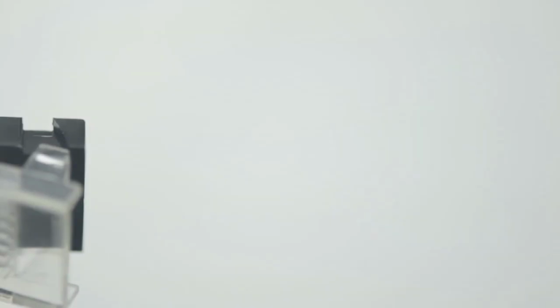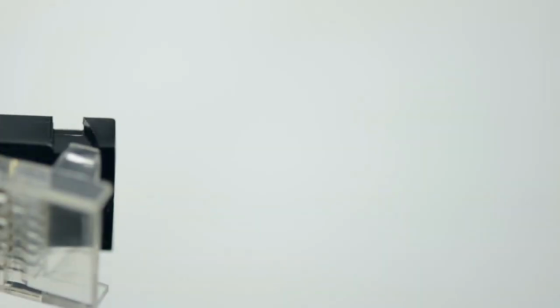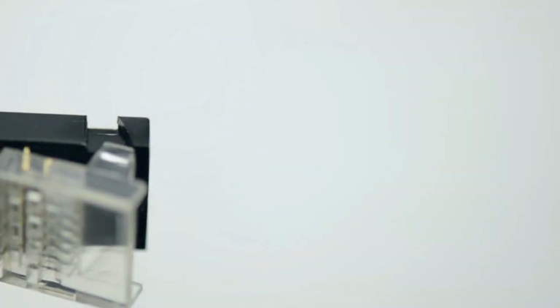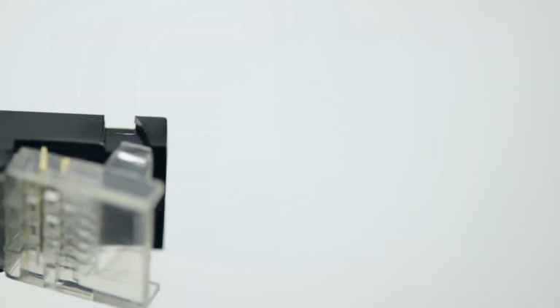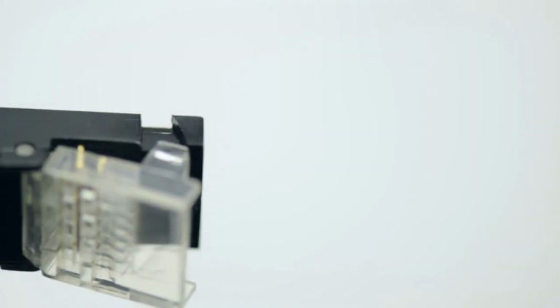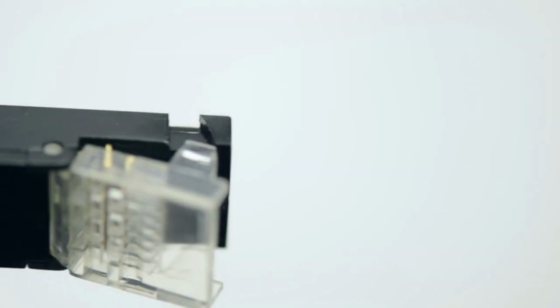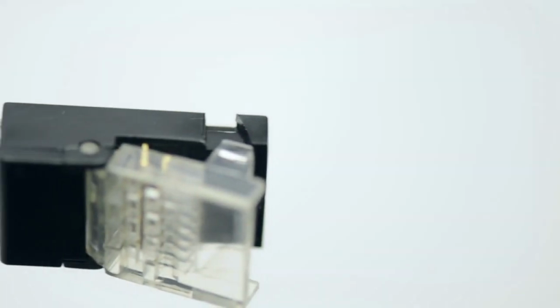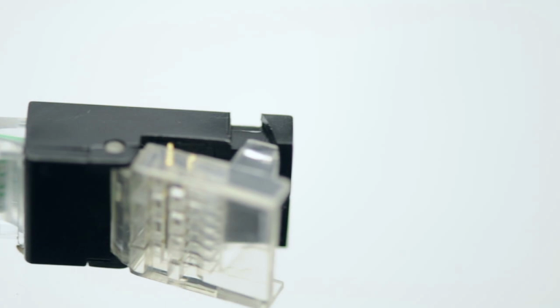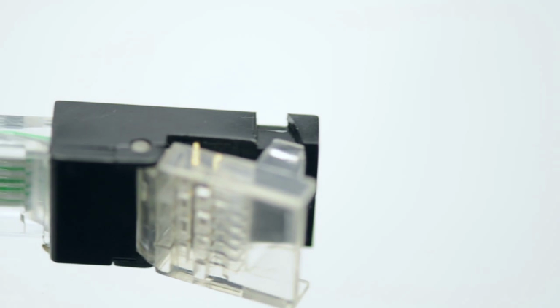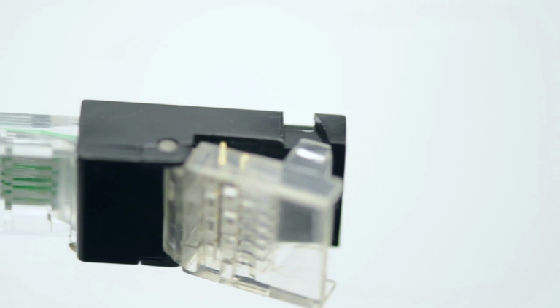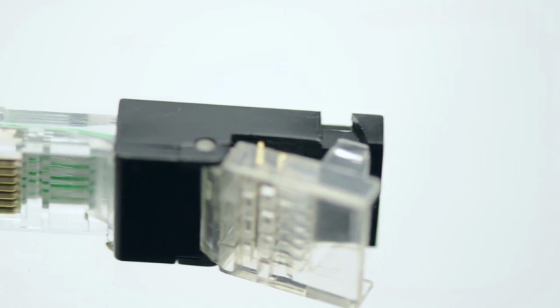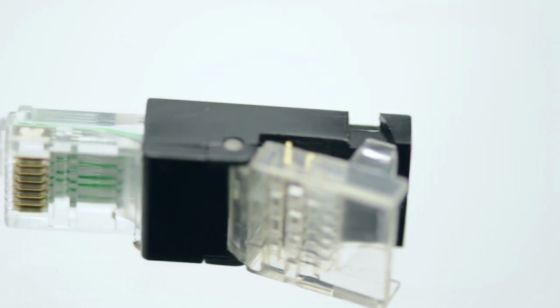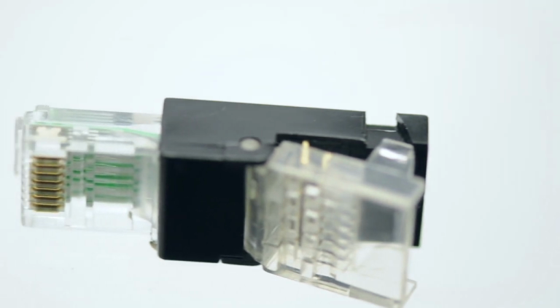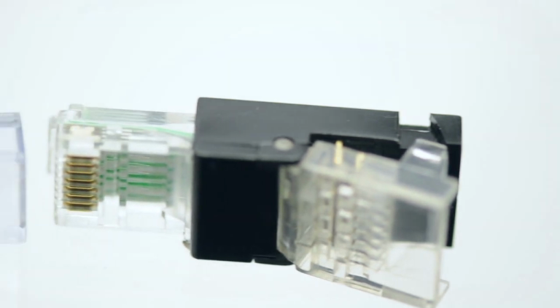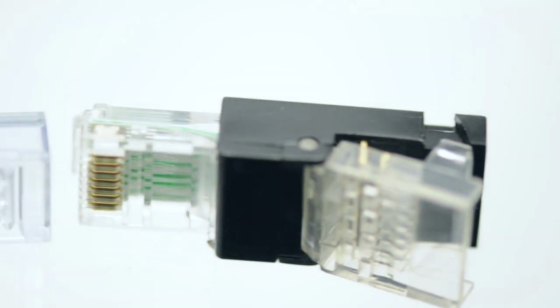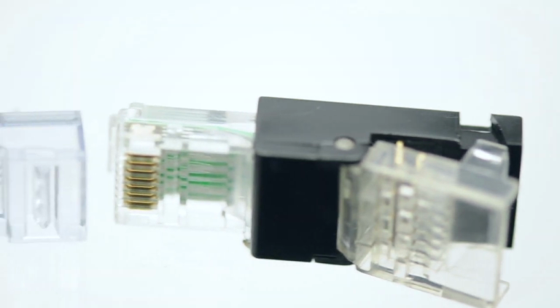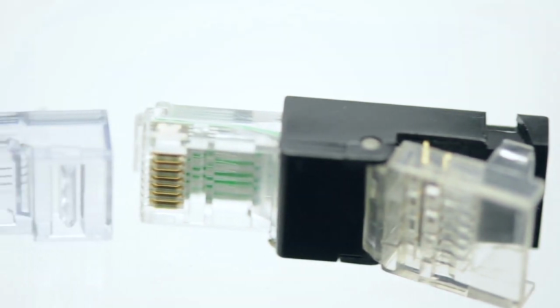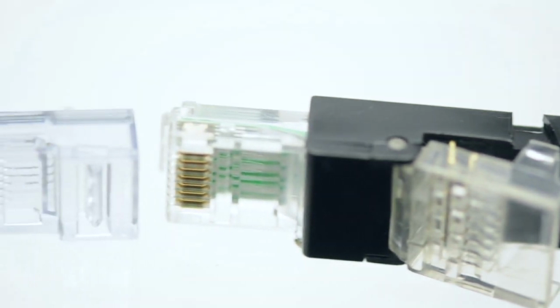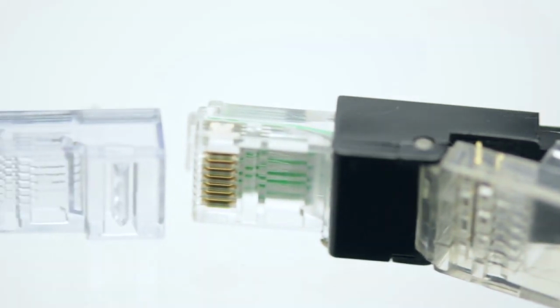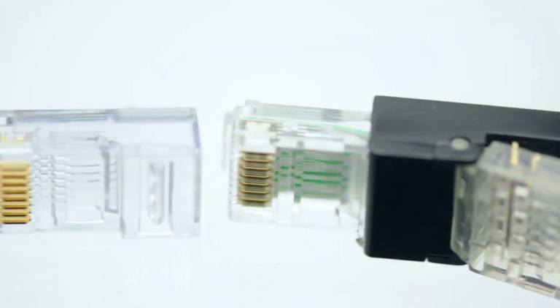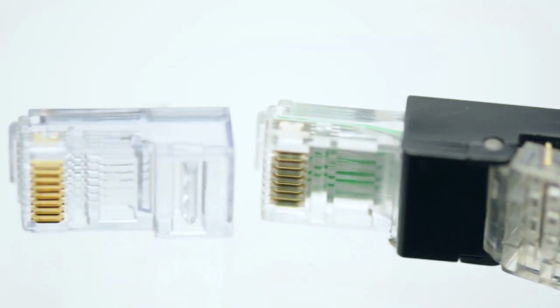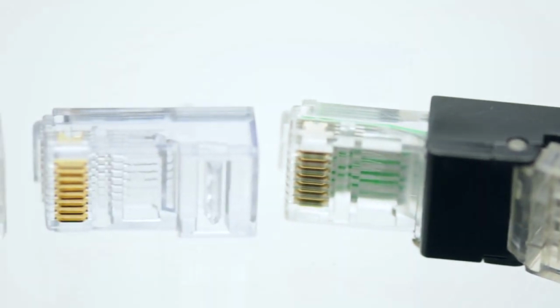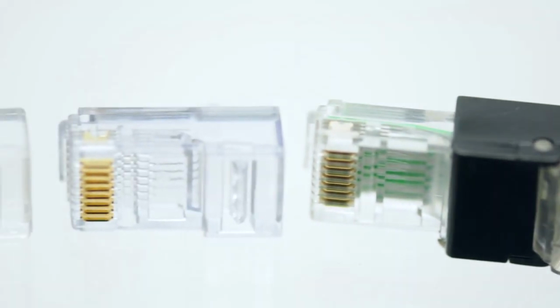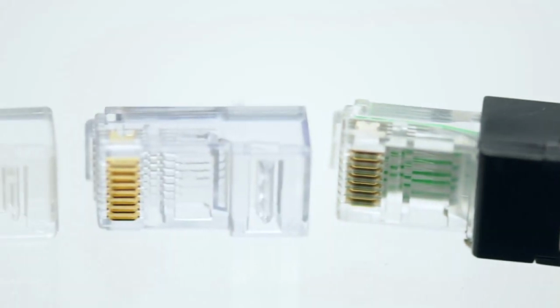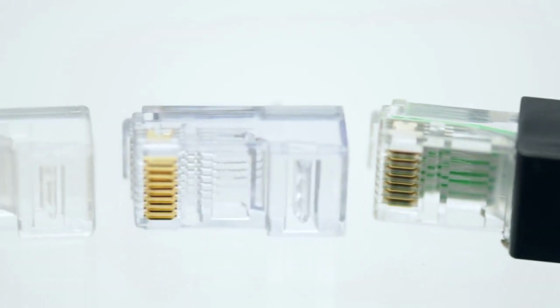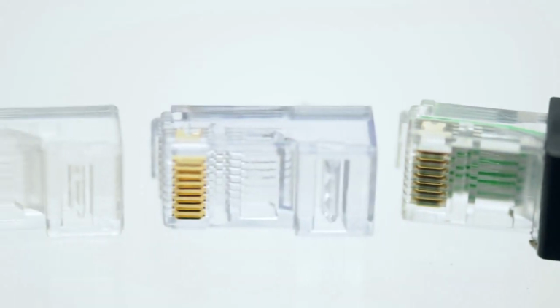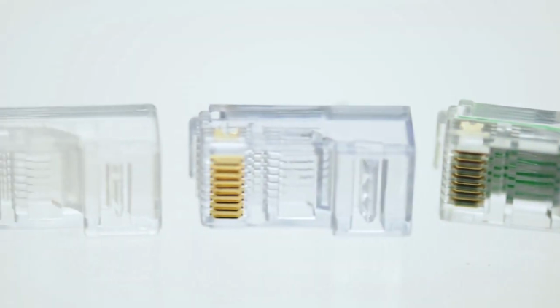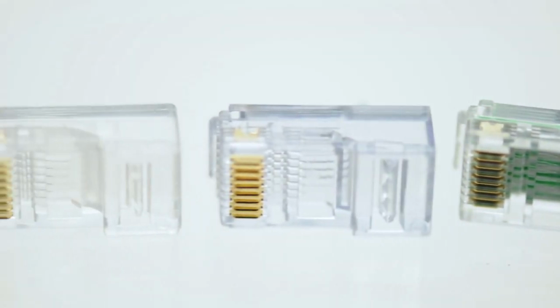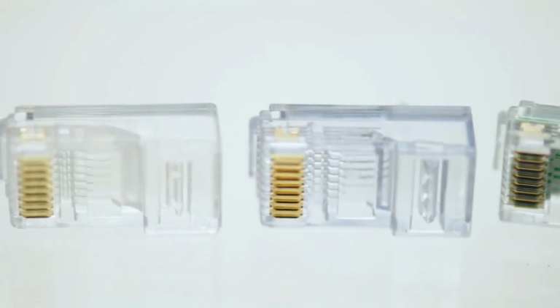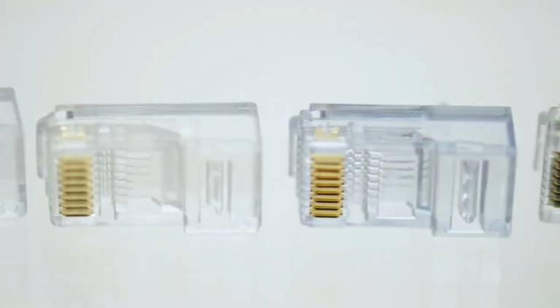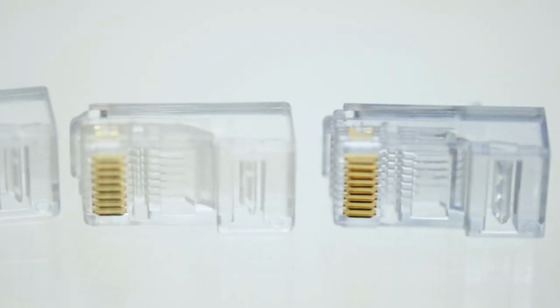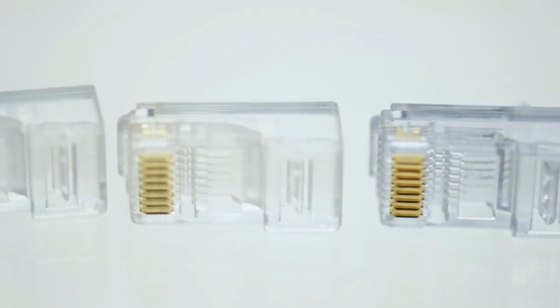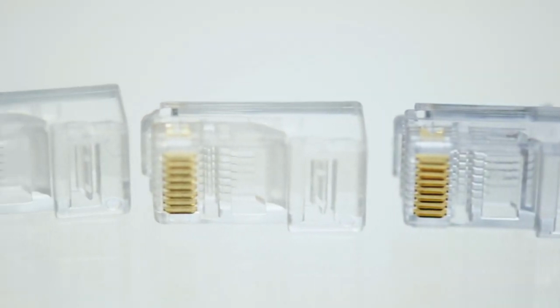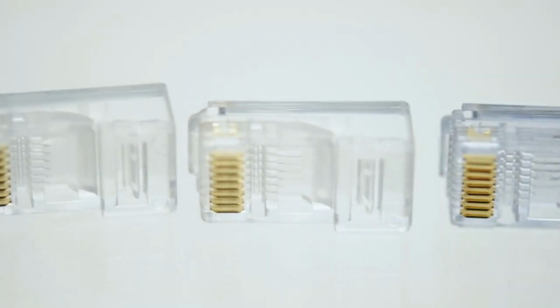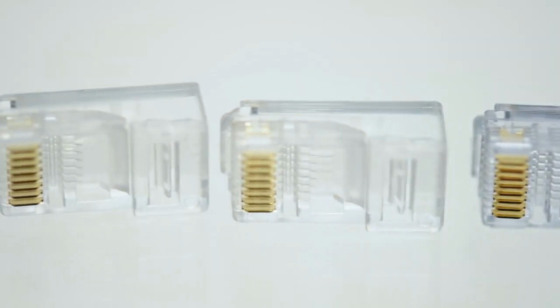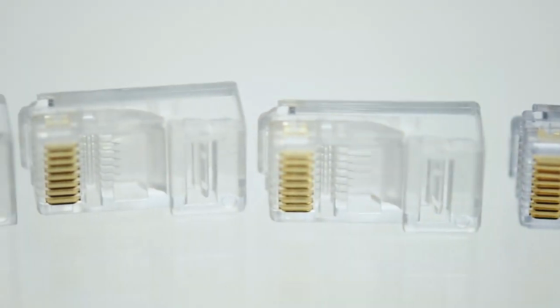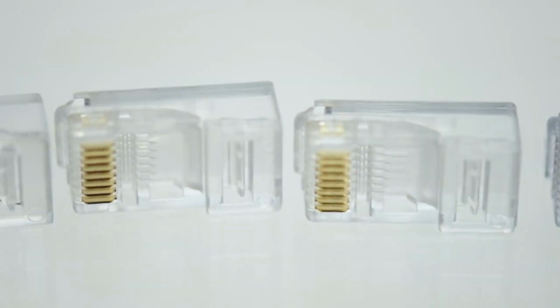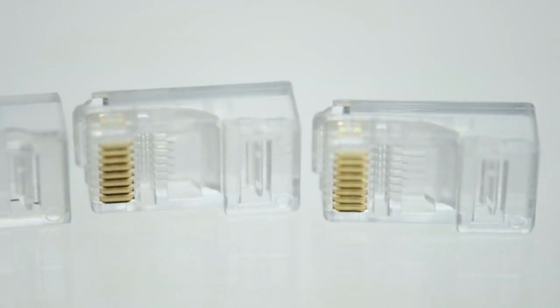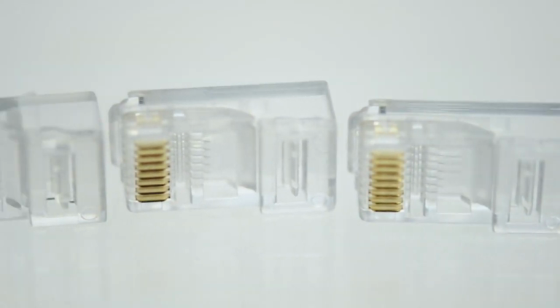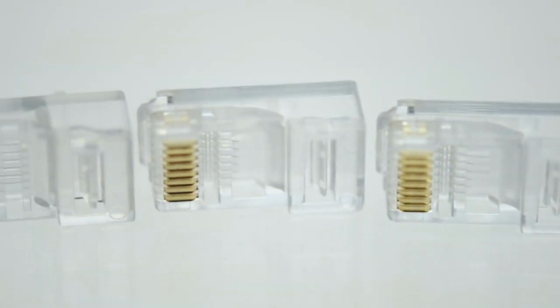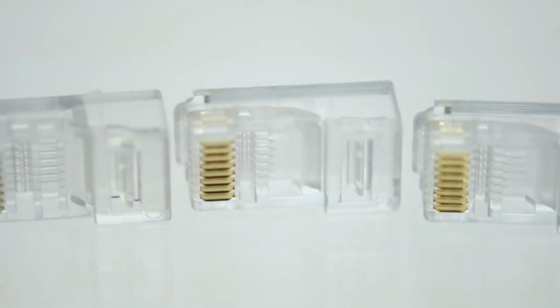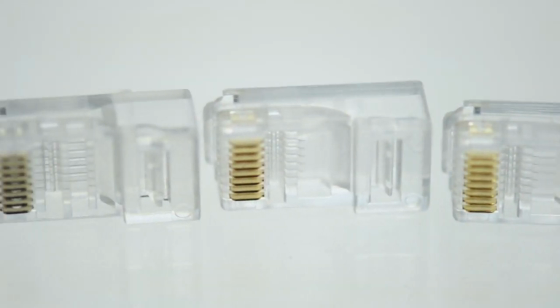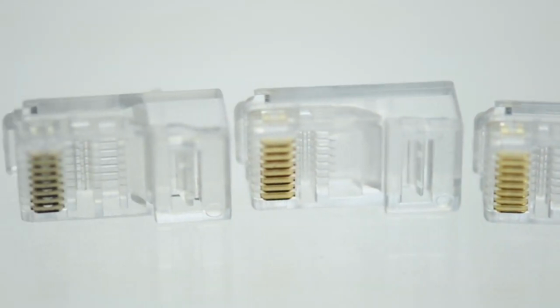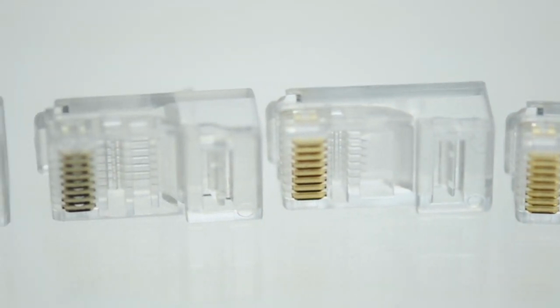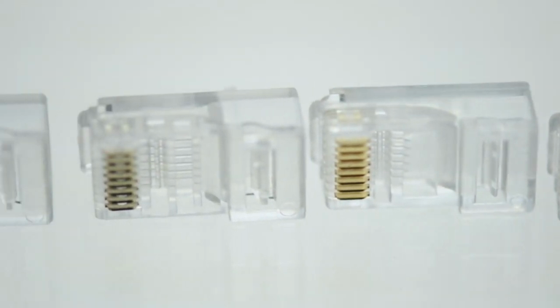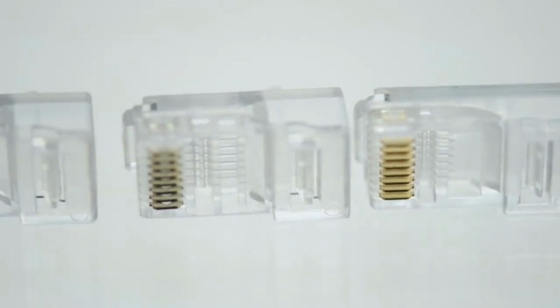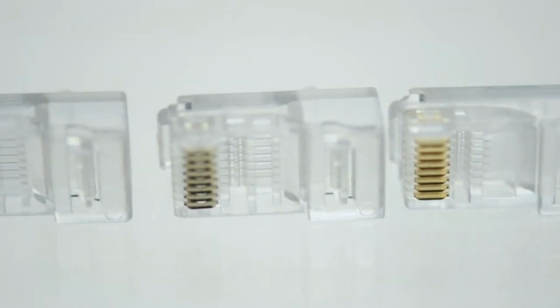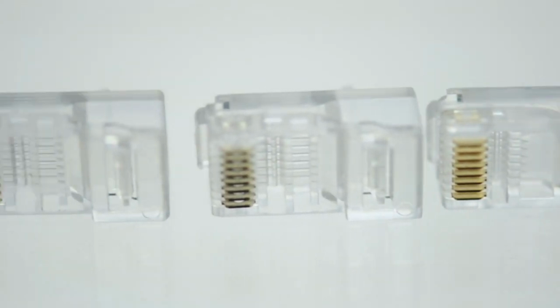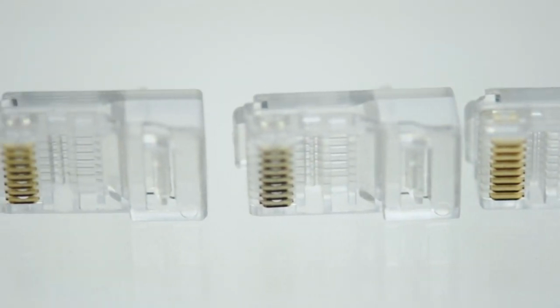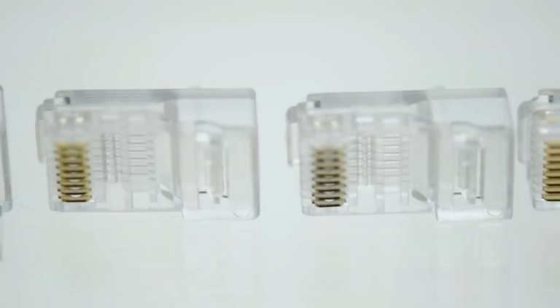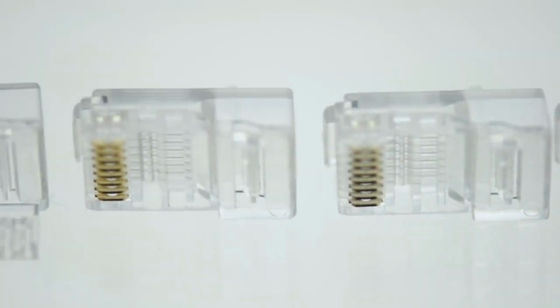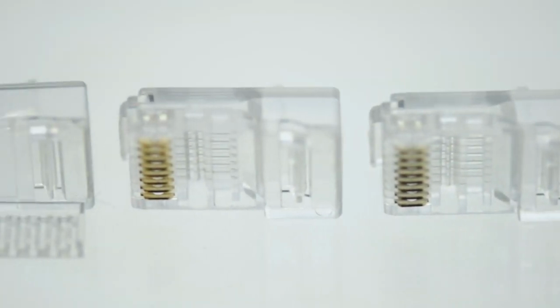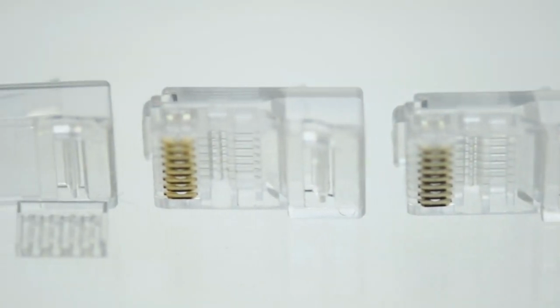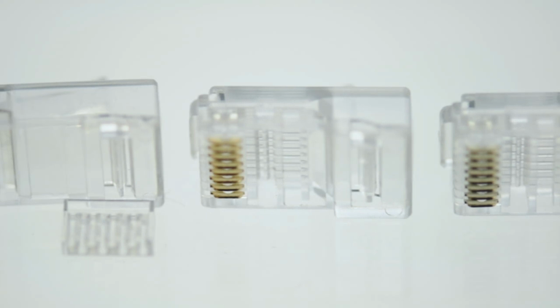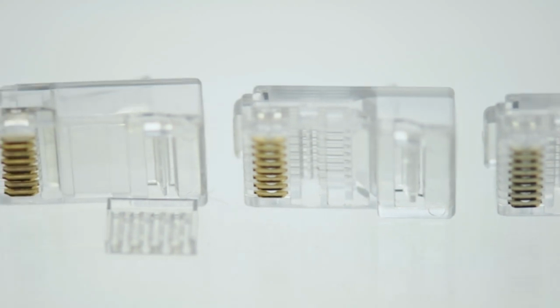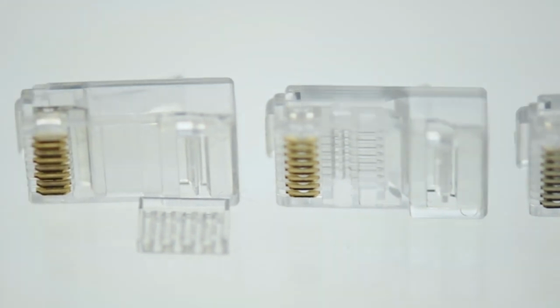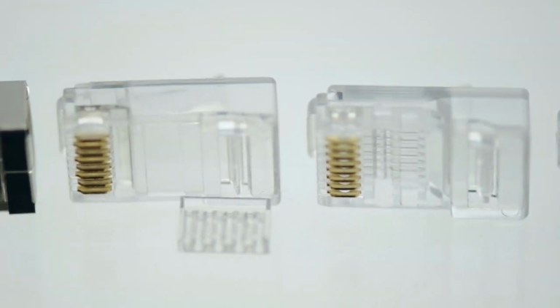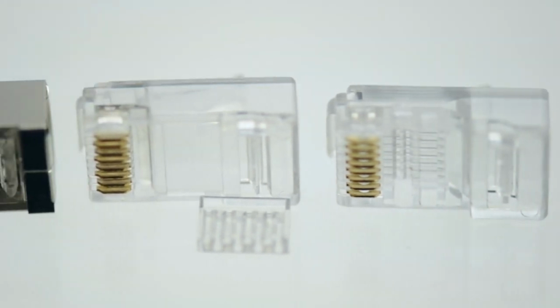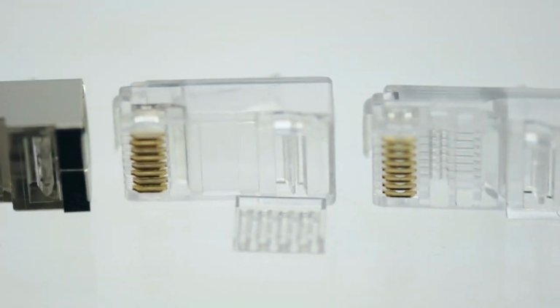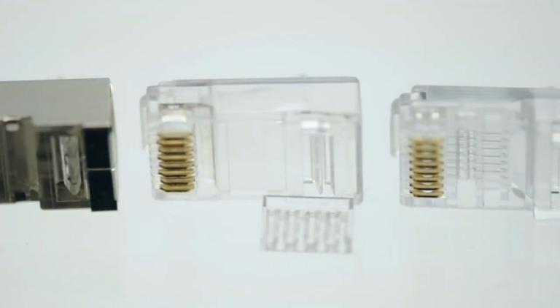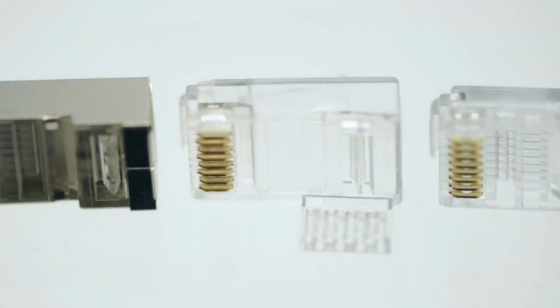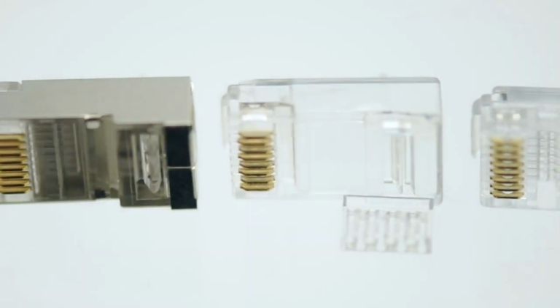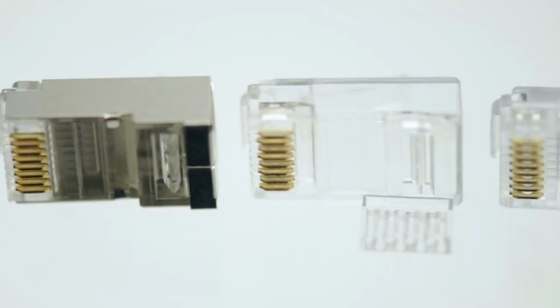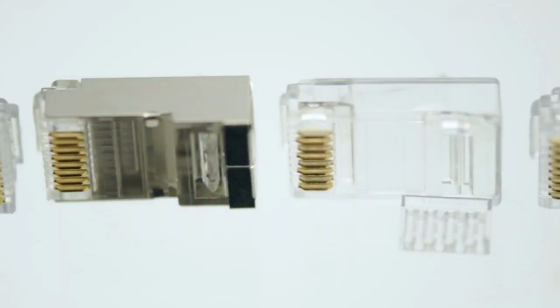When choosing an RJ45 connector, always choose the connector that matches the cable type you are using.